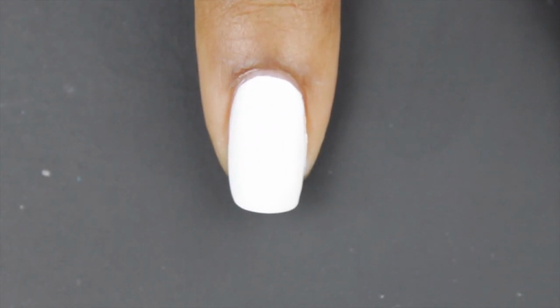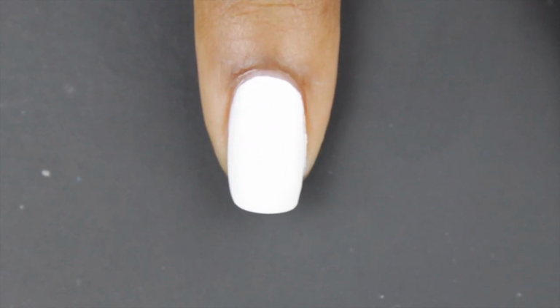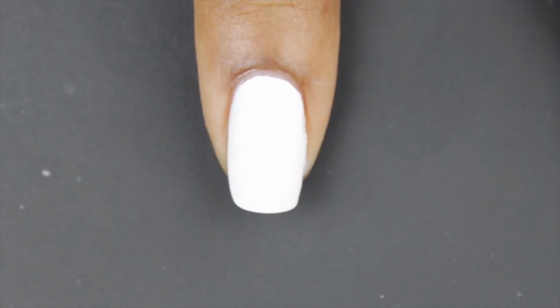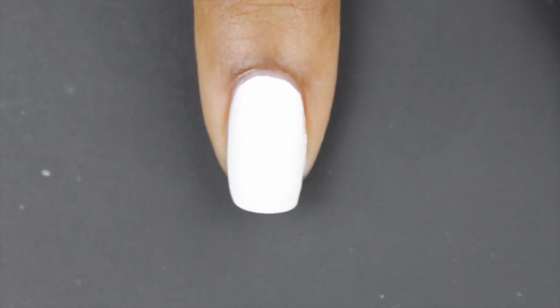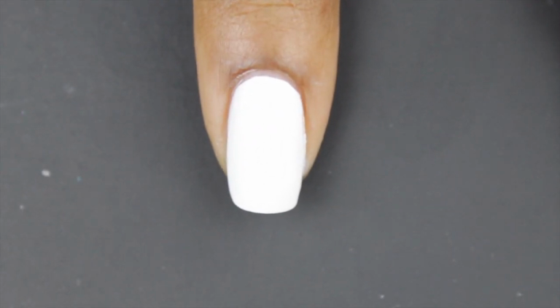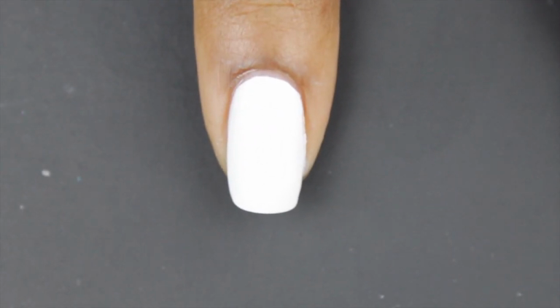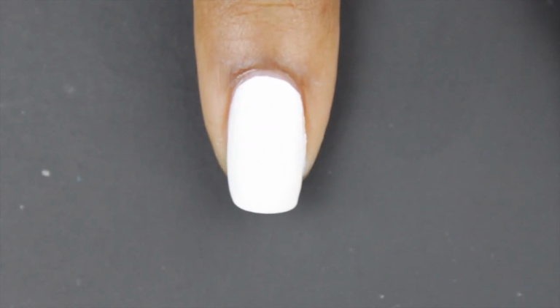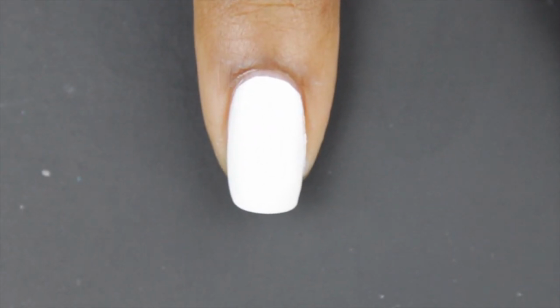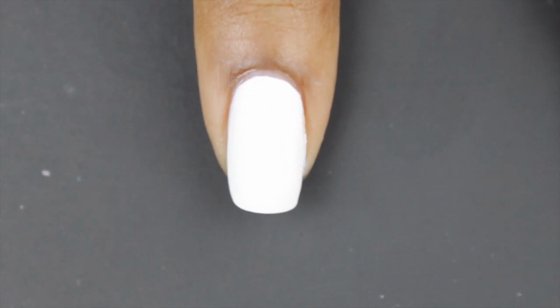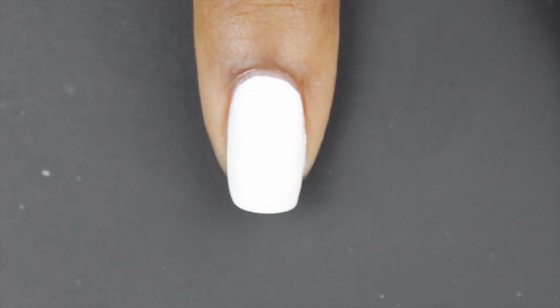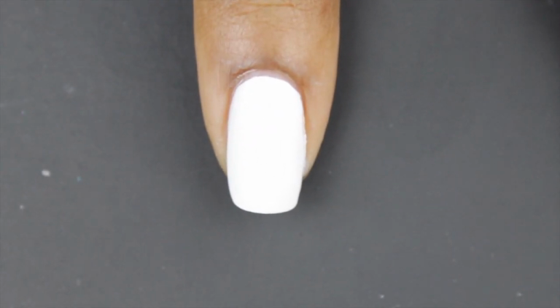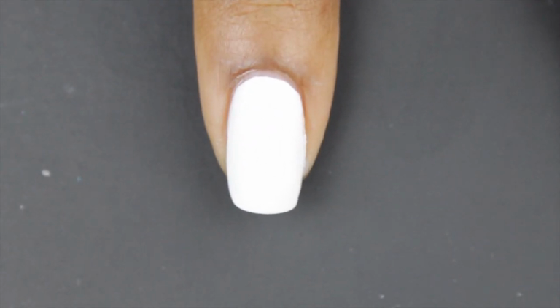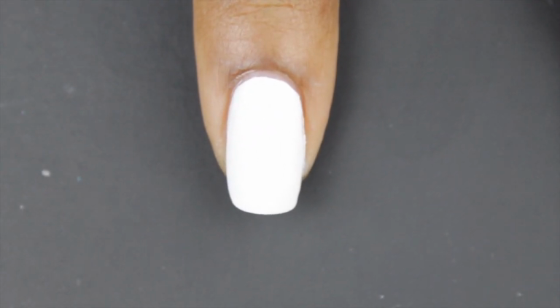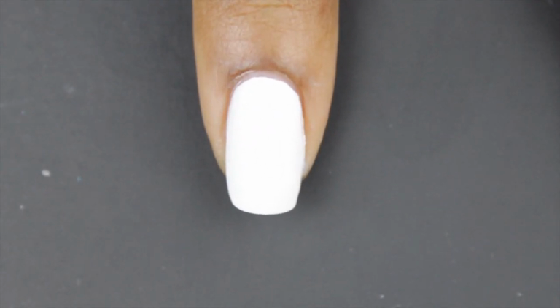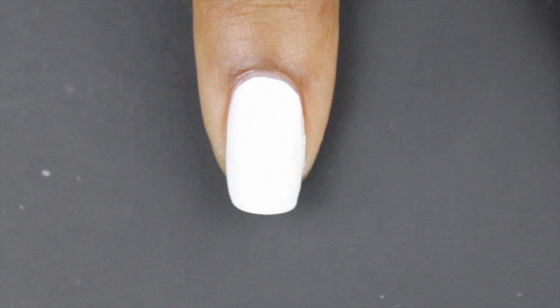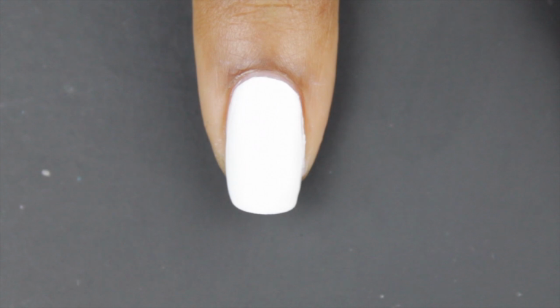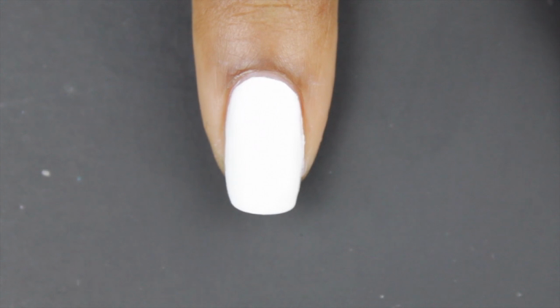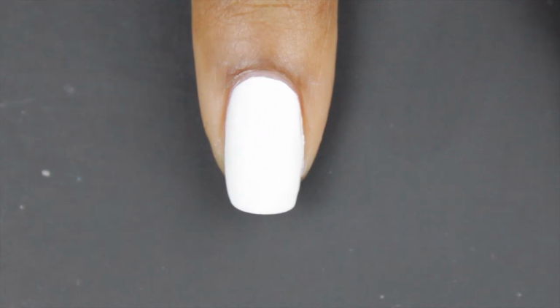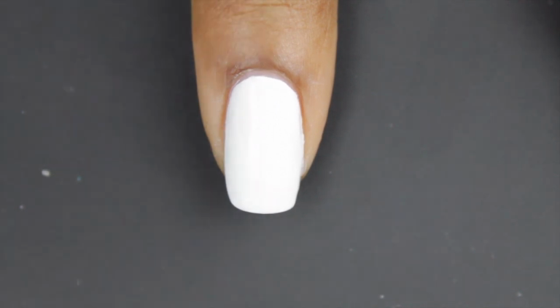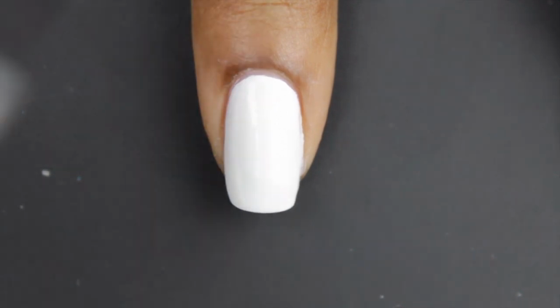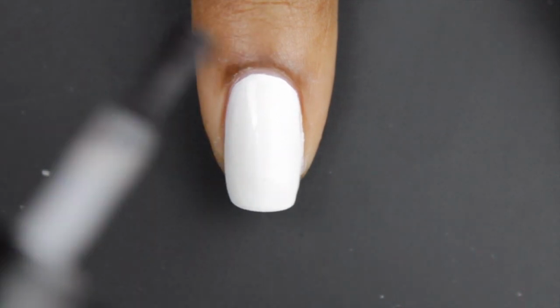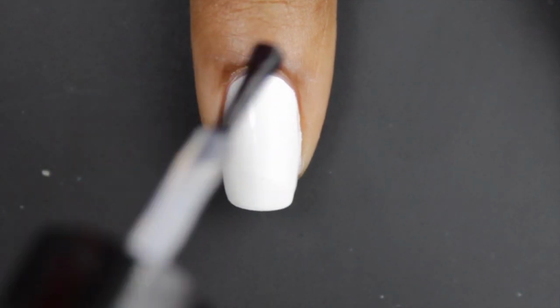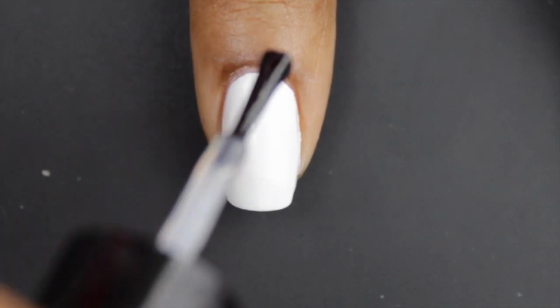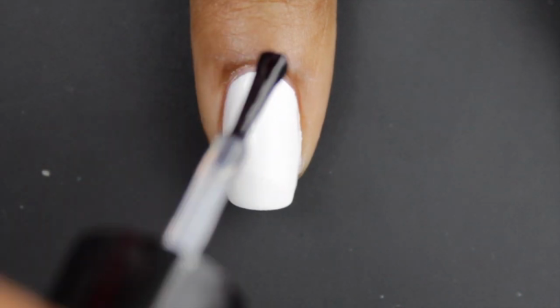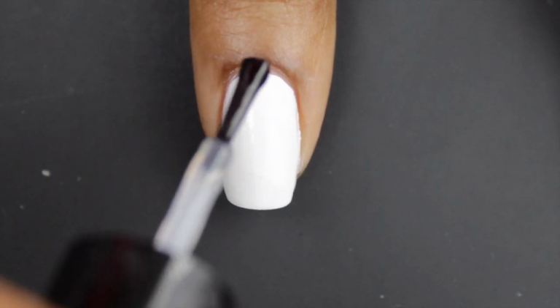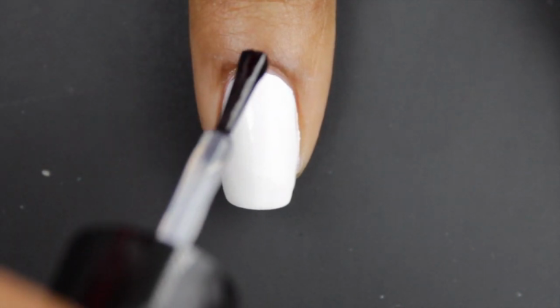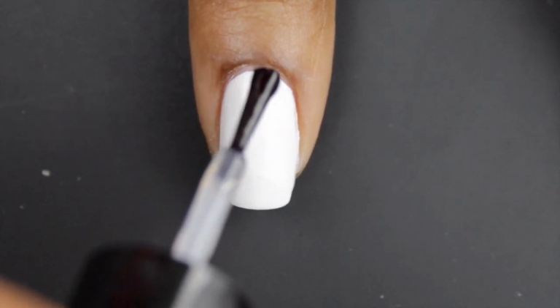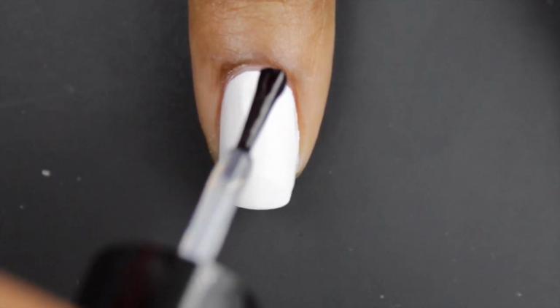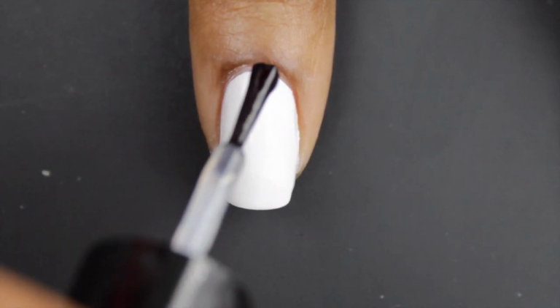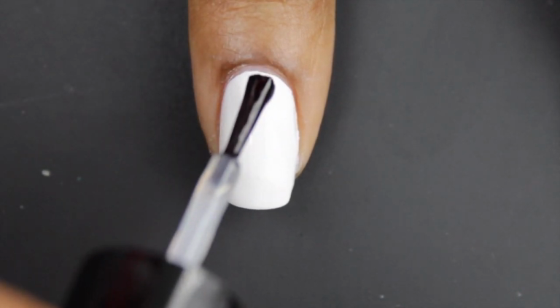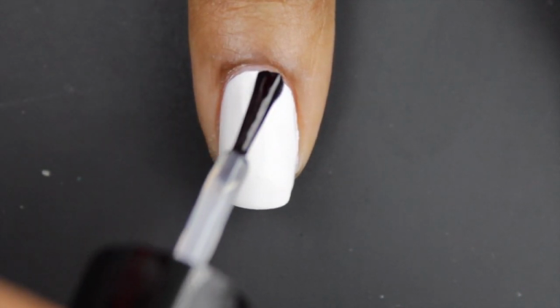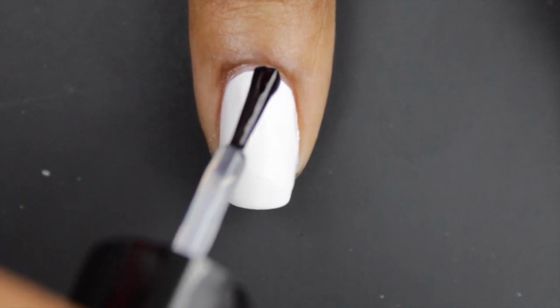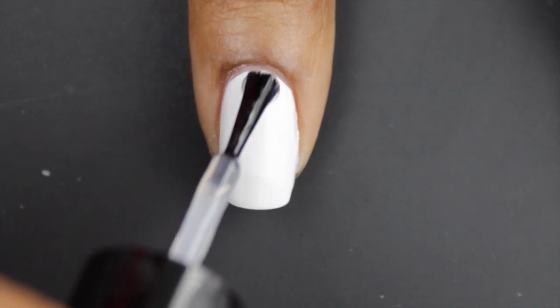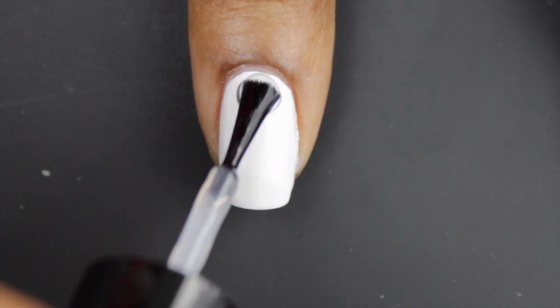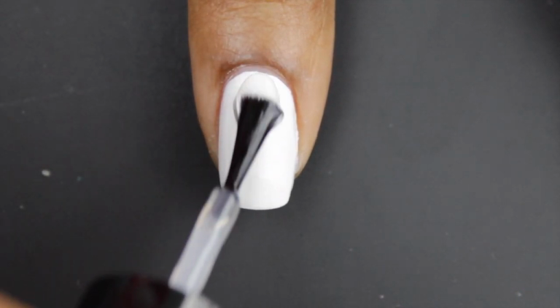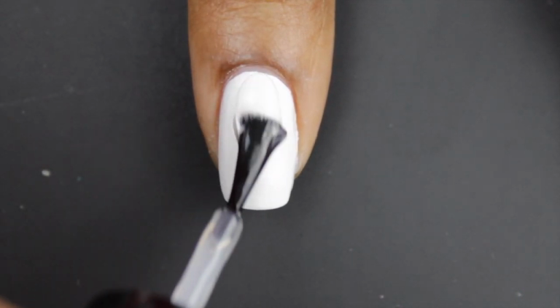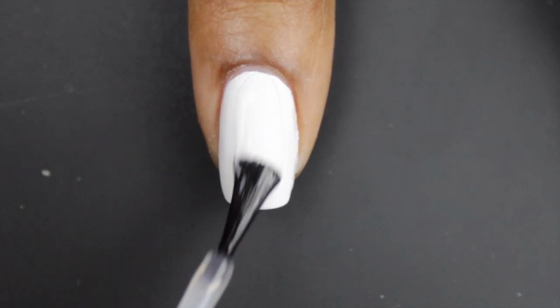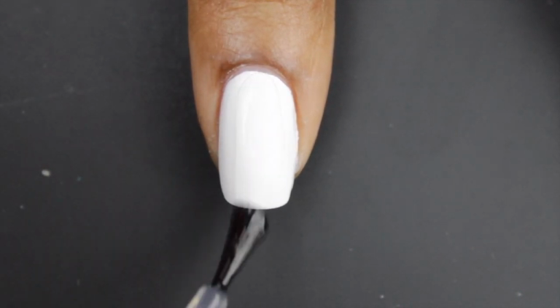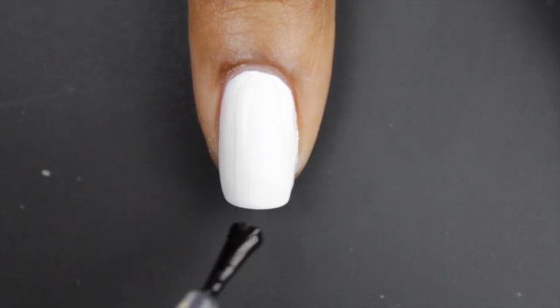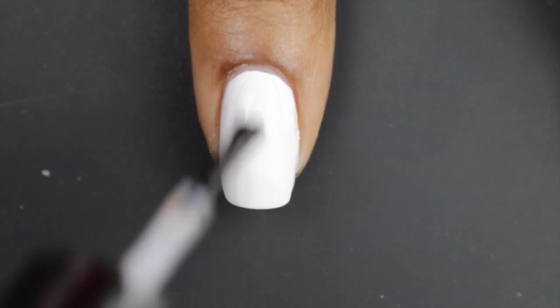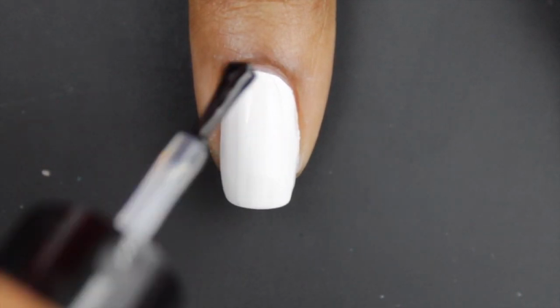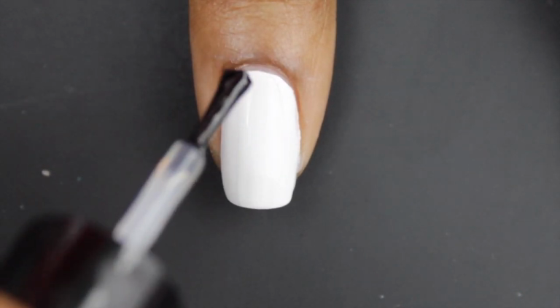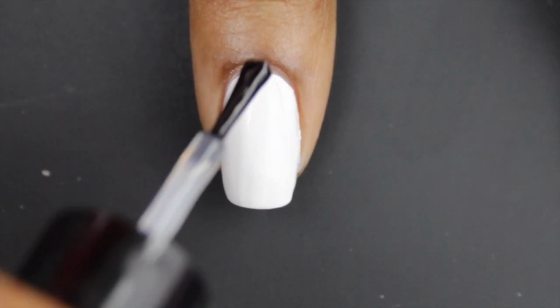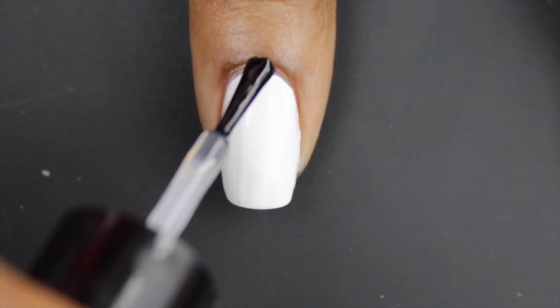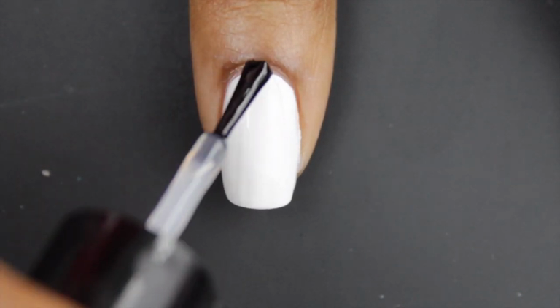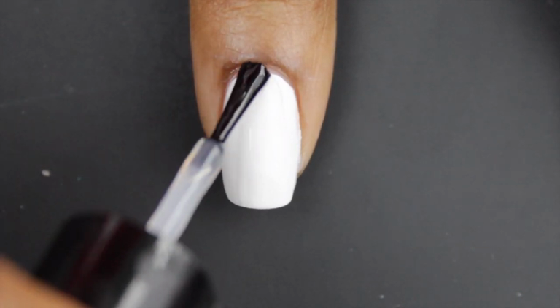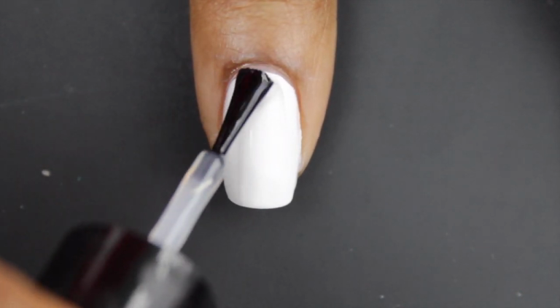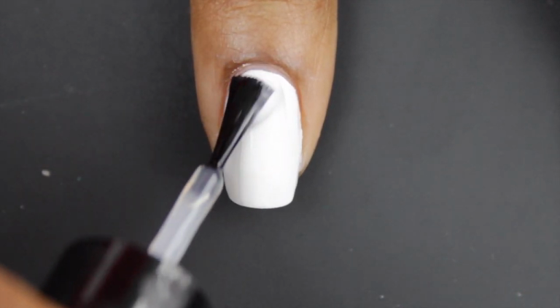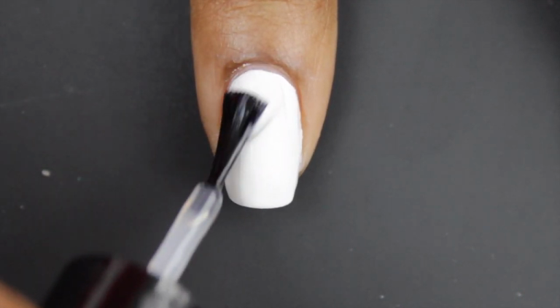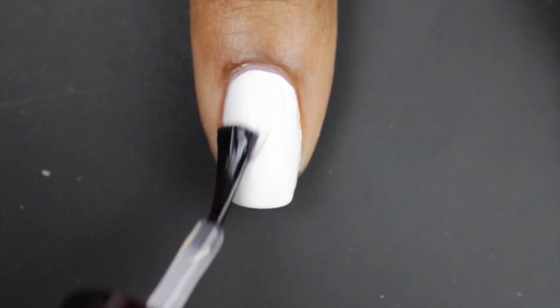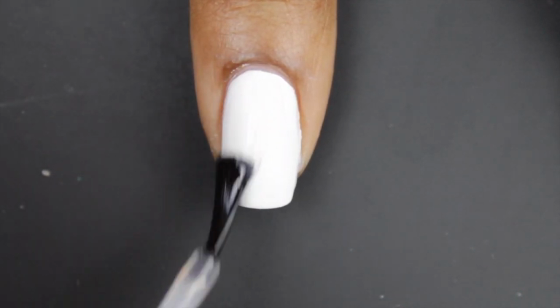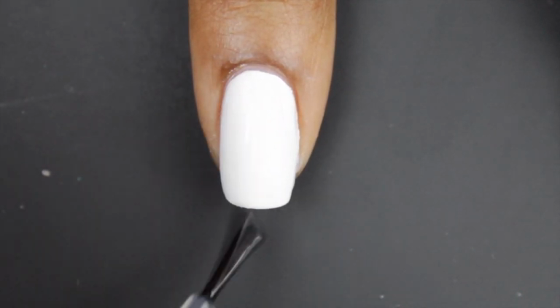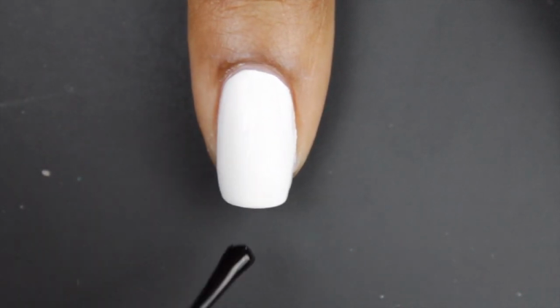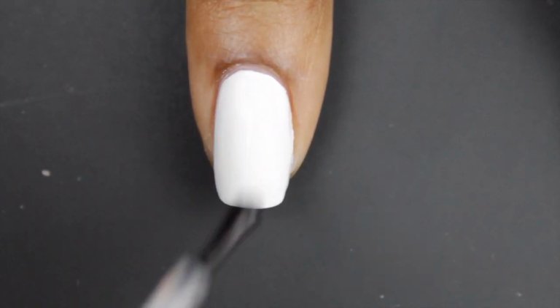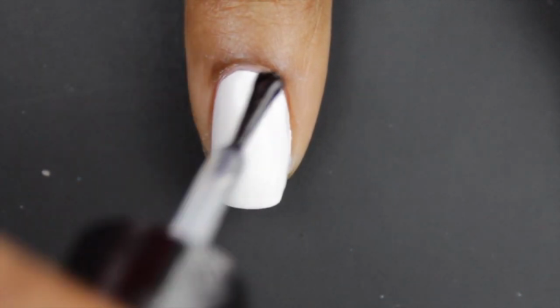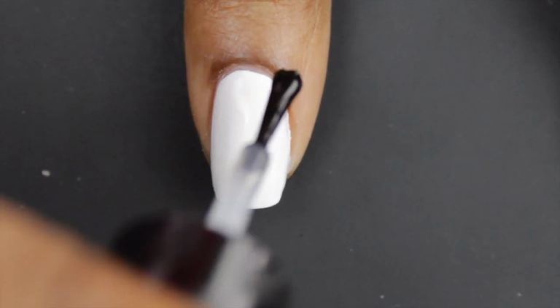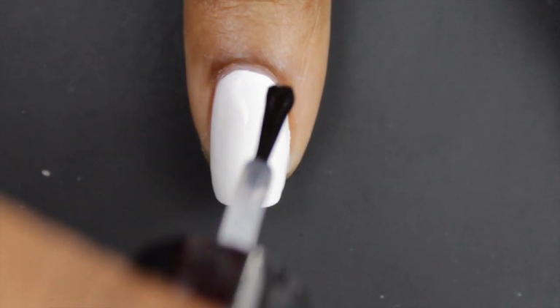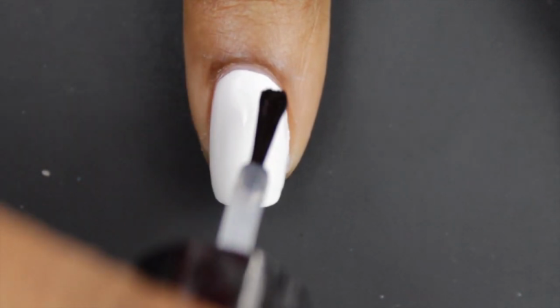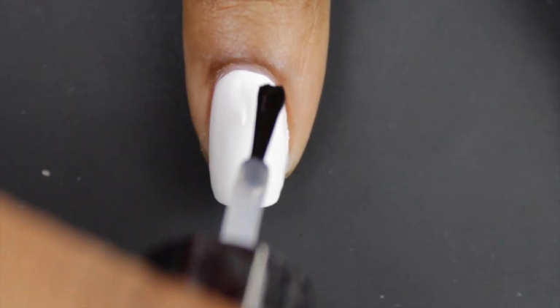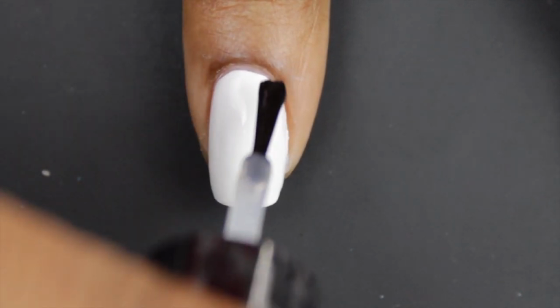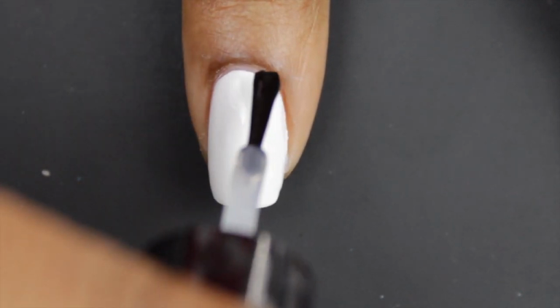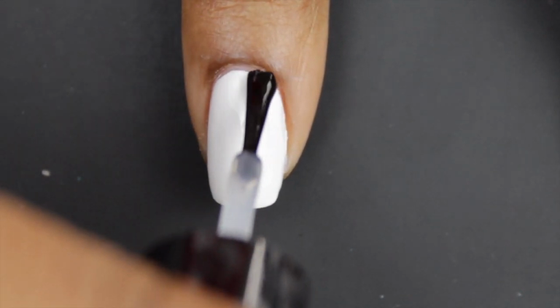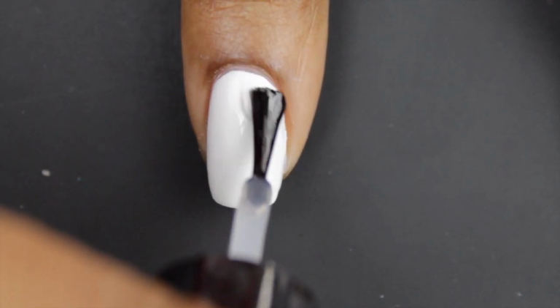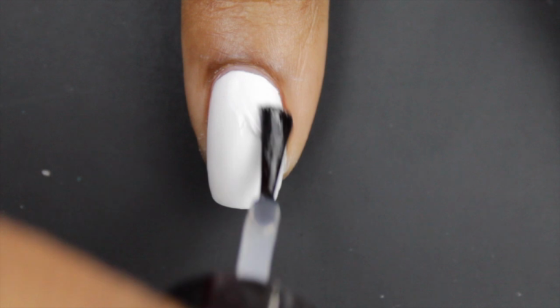I started off with two coats of white polish and a fast drying top coat, because we're about to go into a gradient.